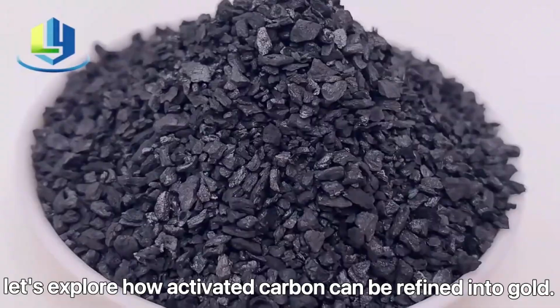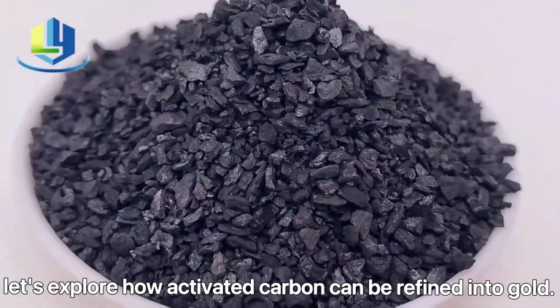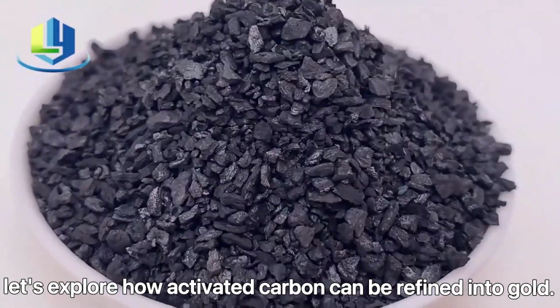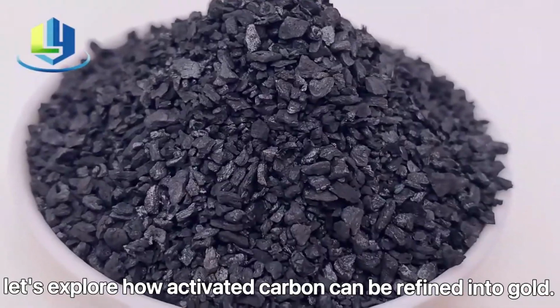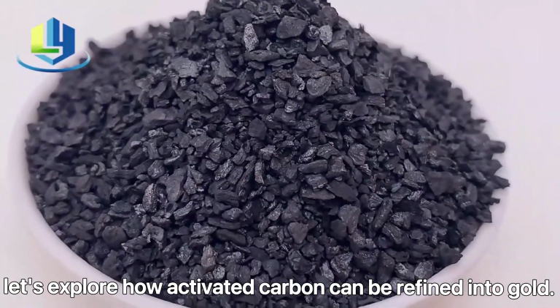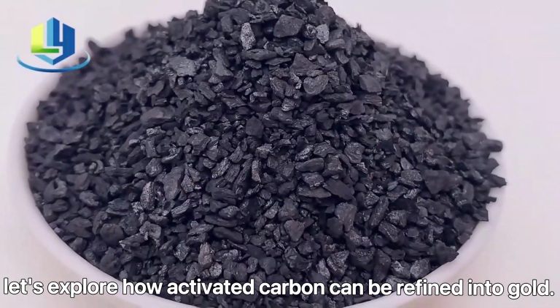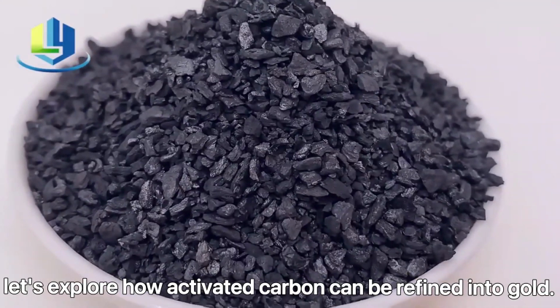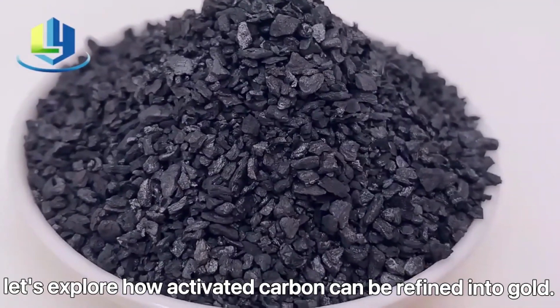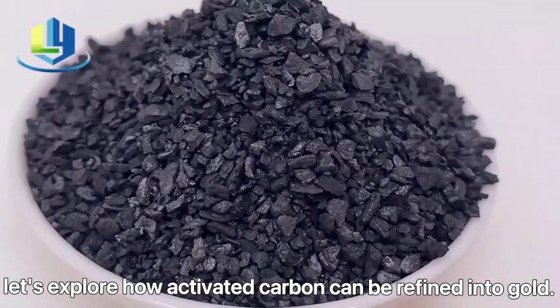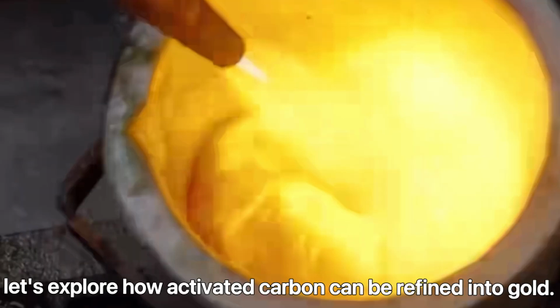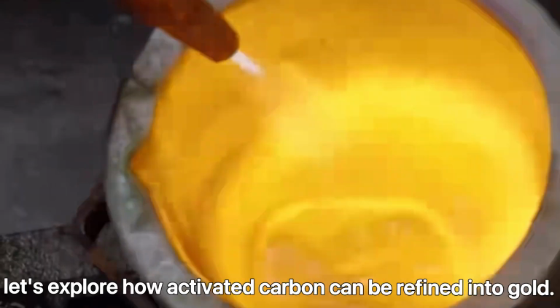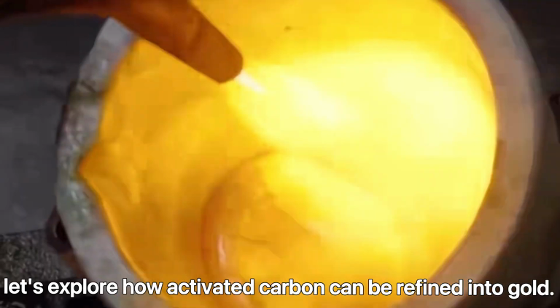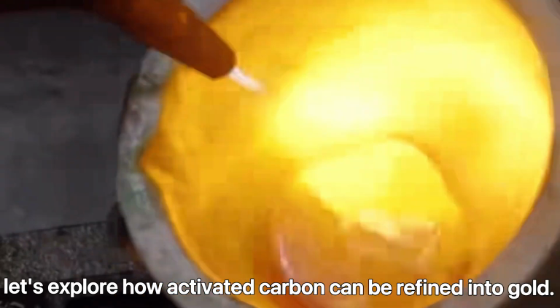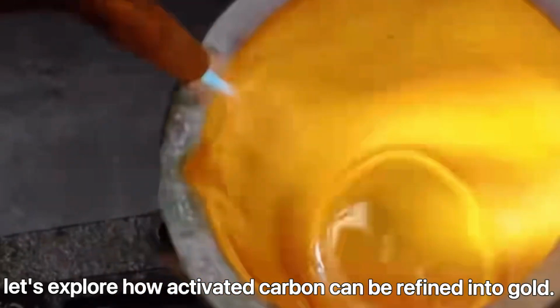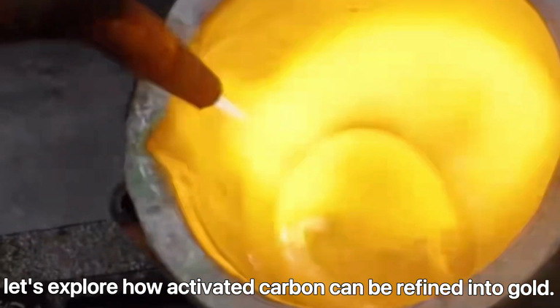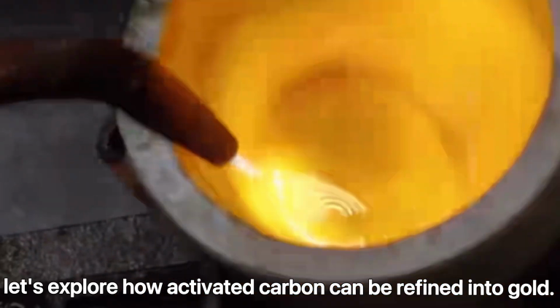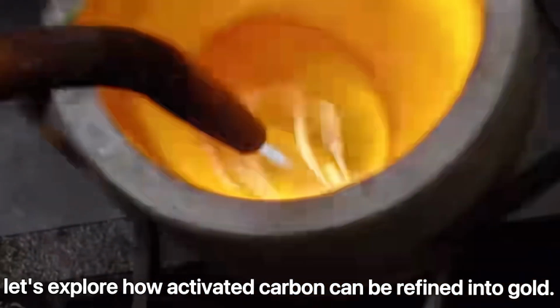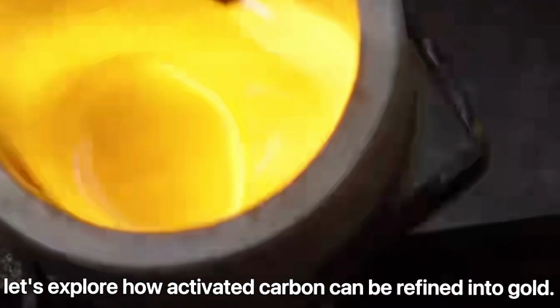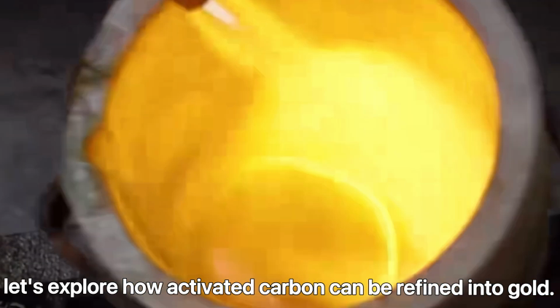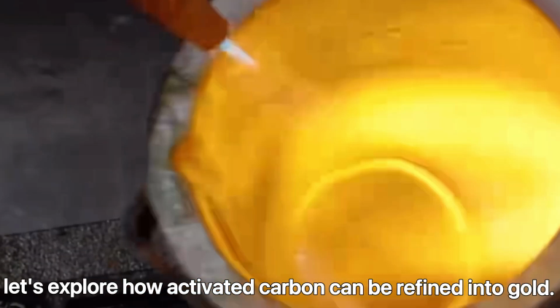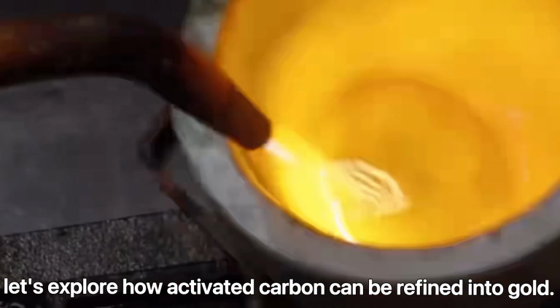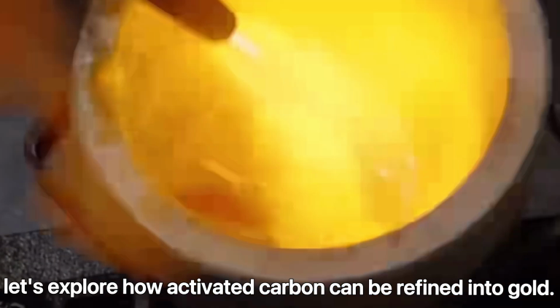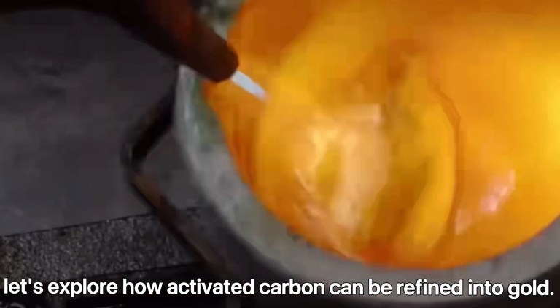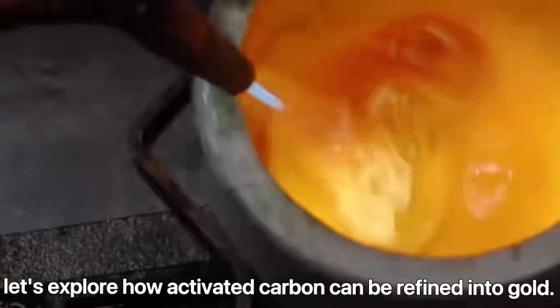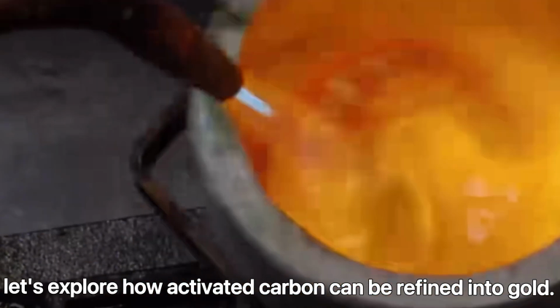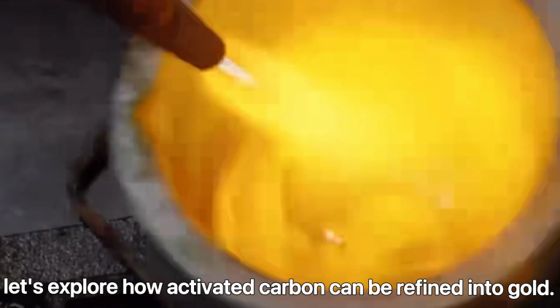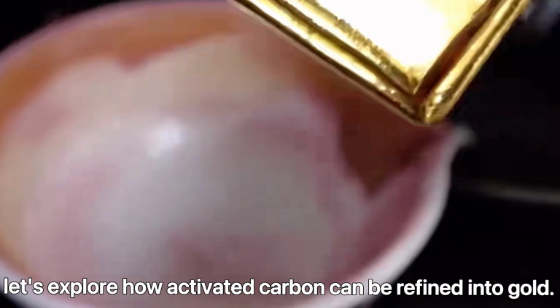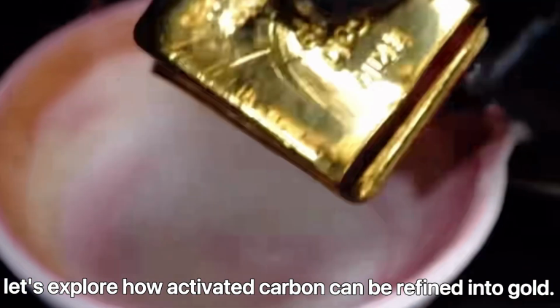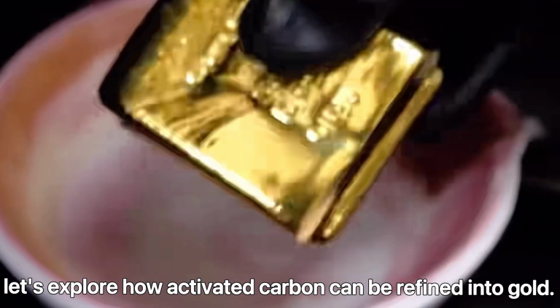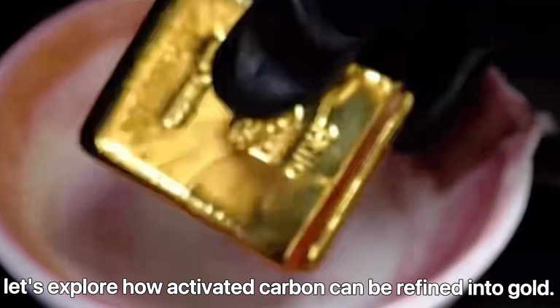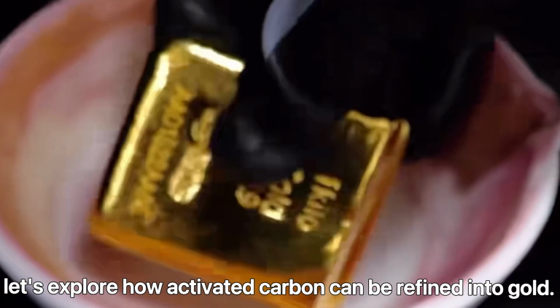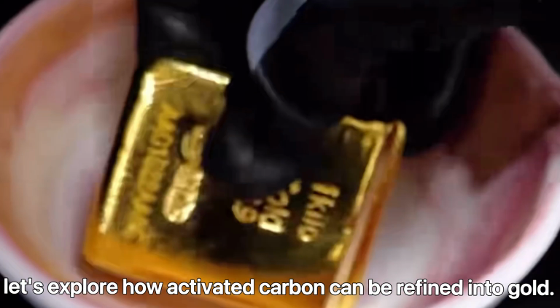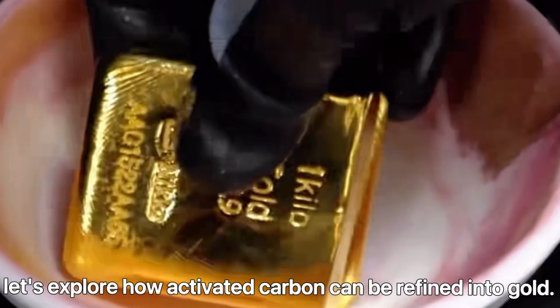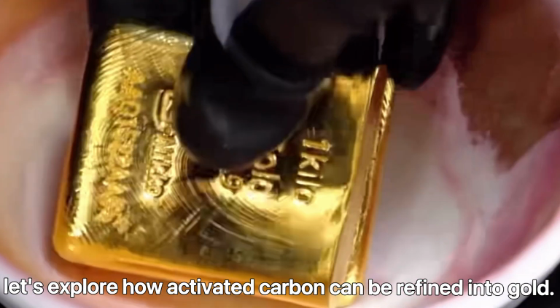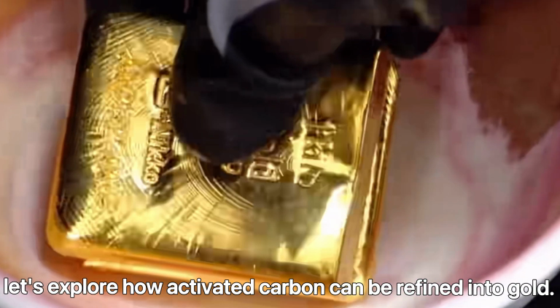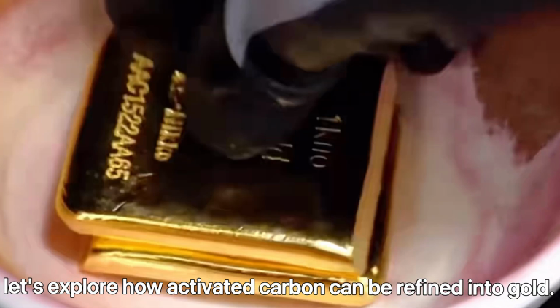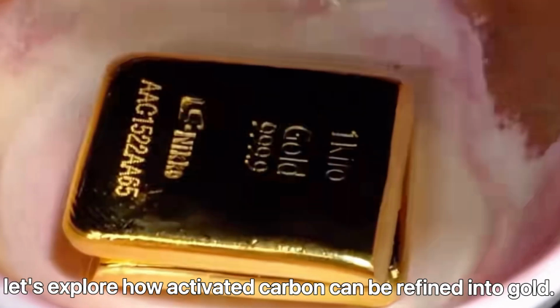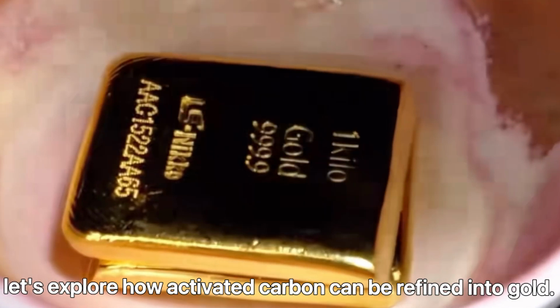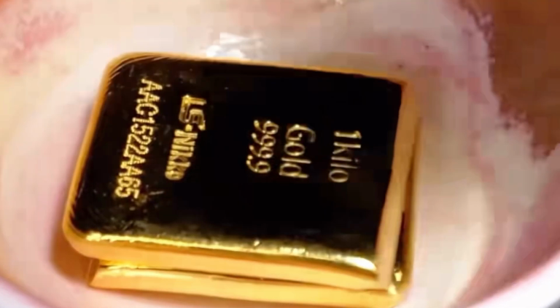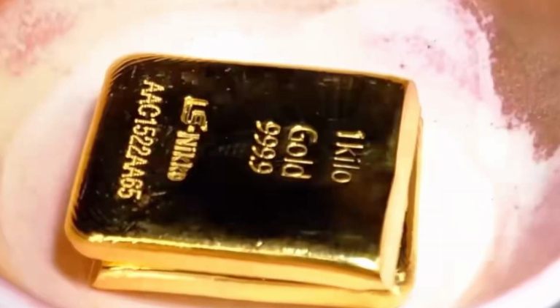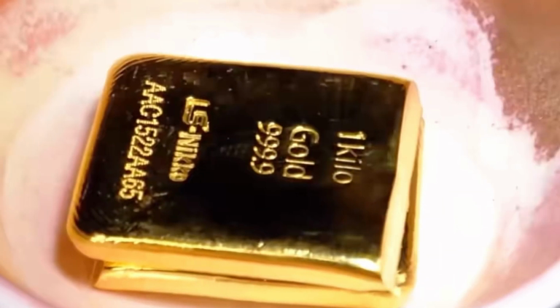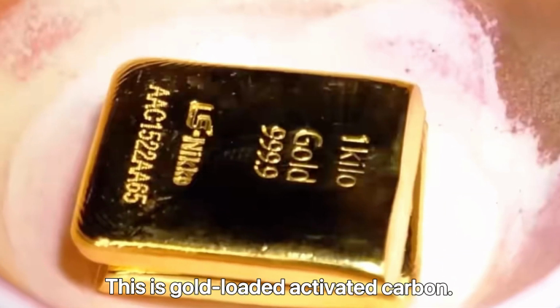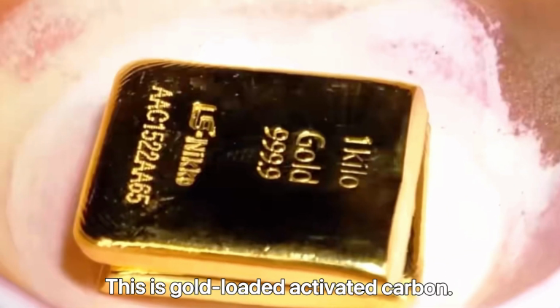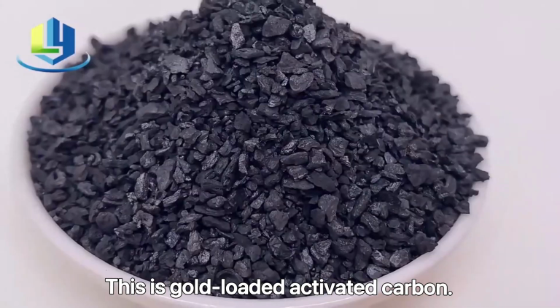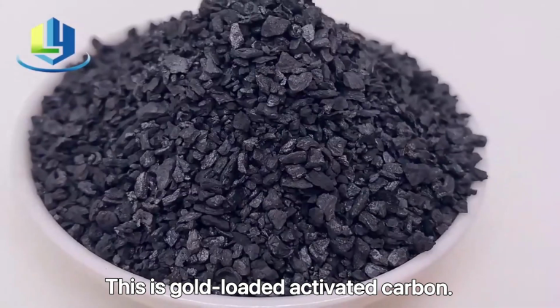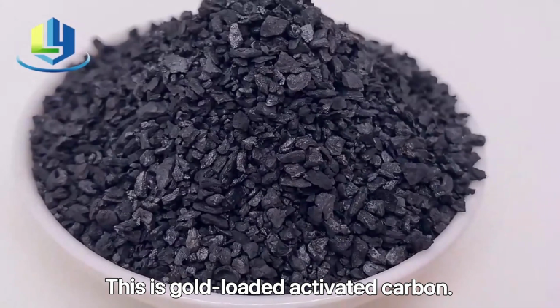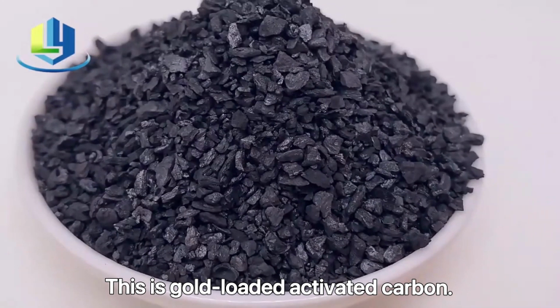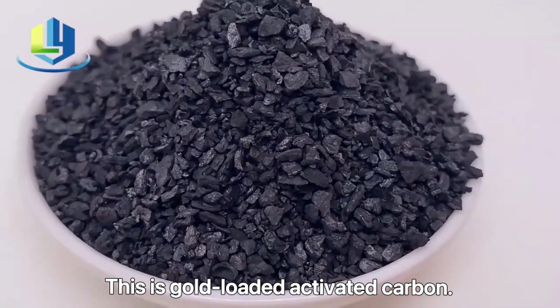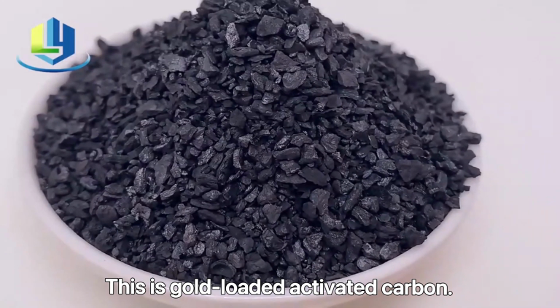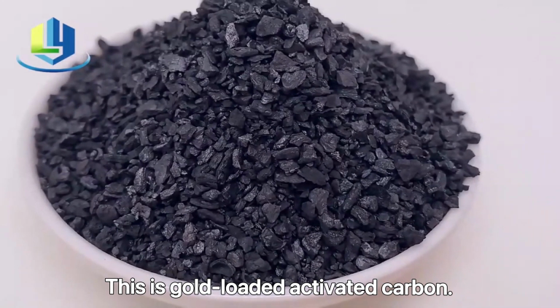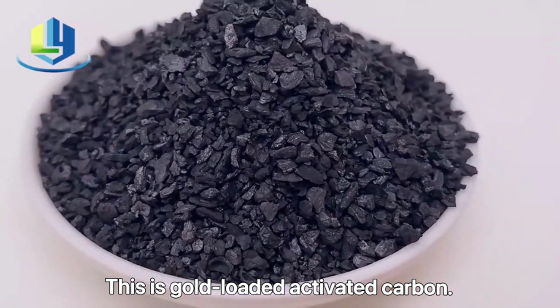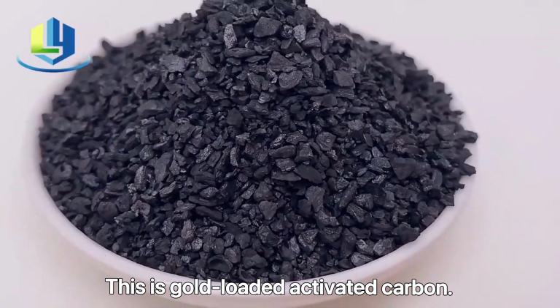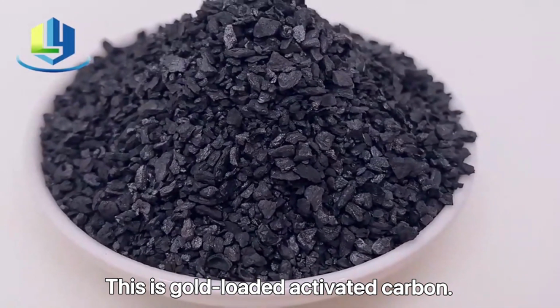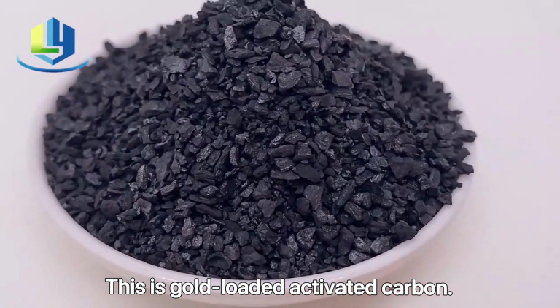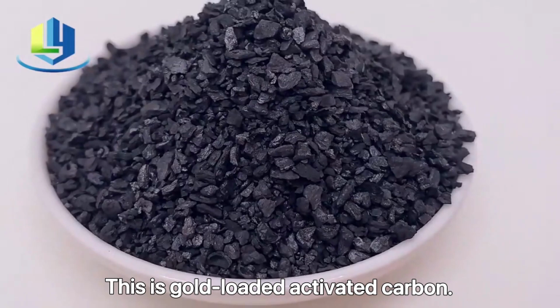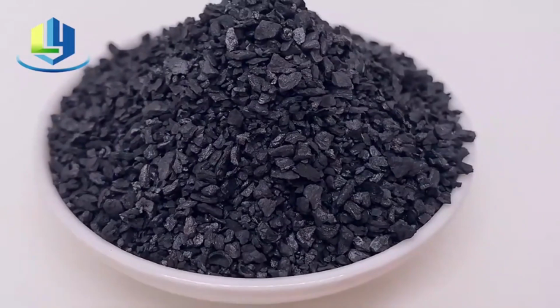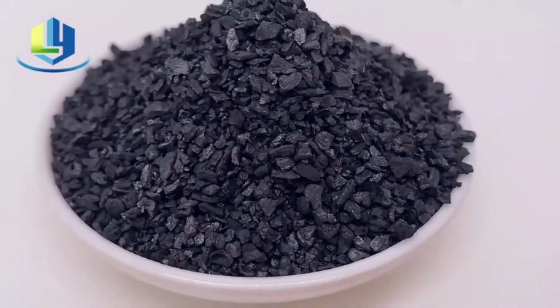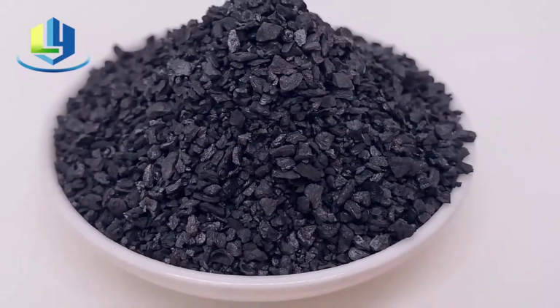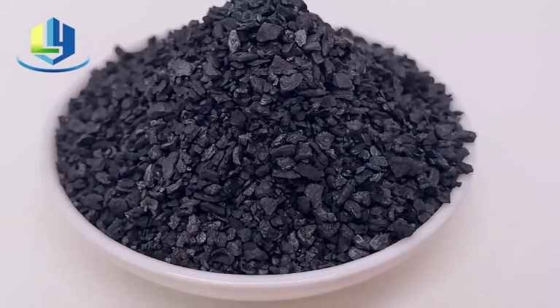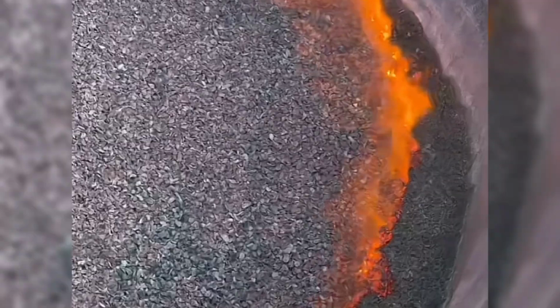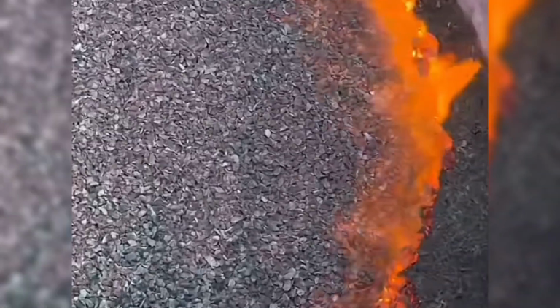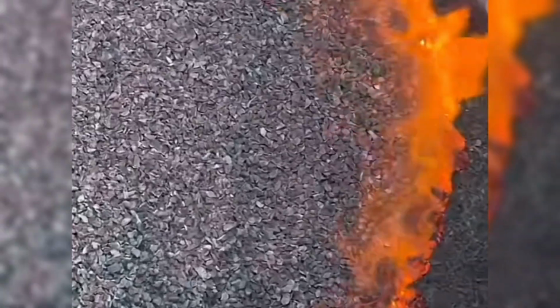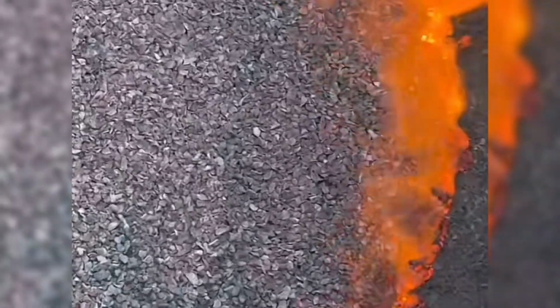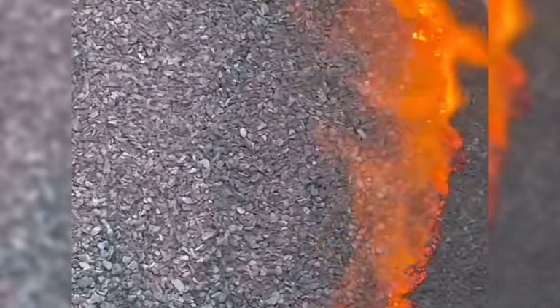Let's explore how activated carbon can be refined into gold. This is gold-loaded activated carbon.